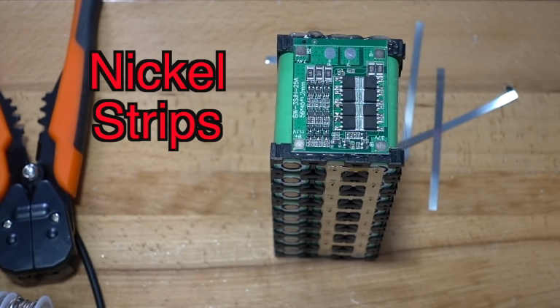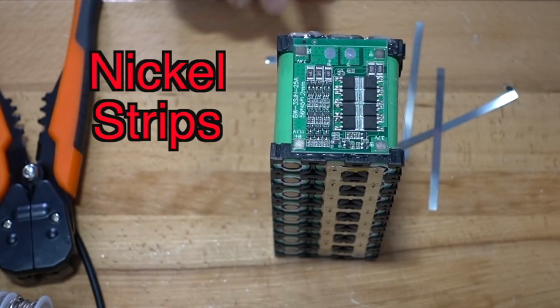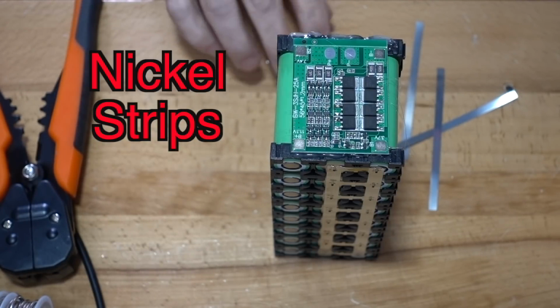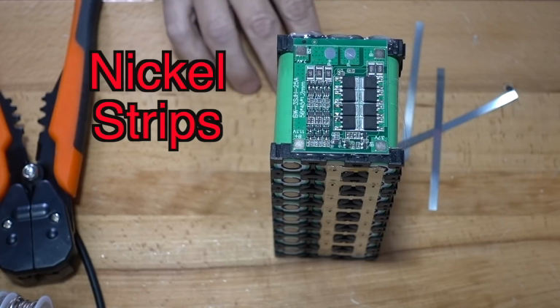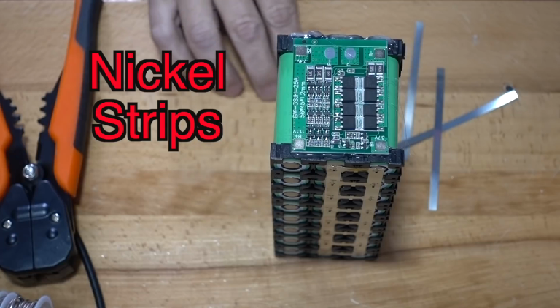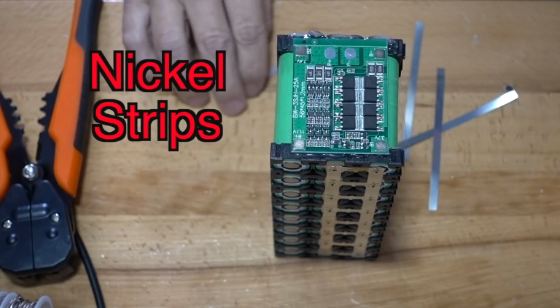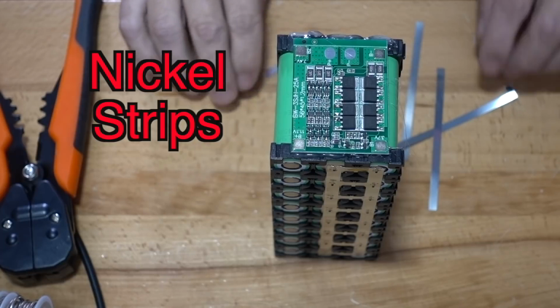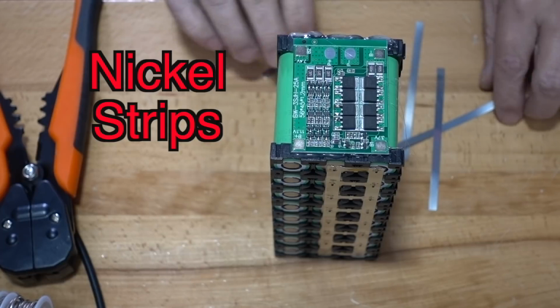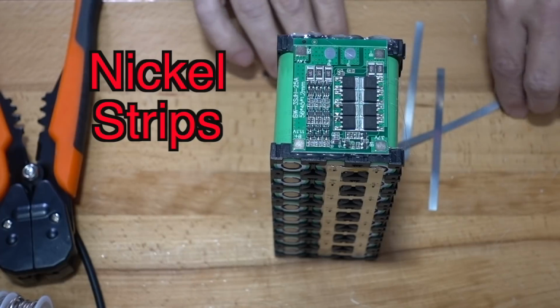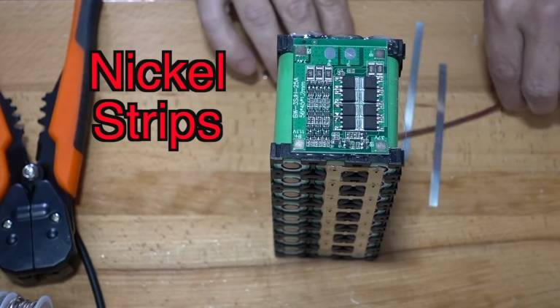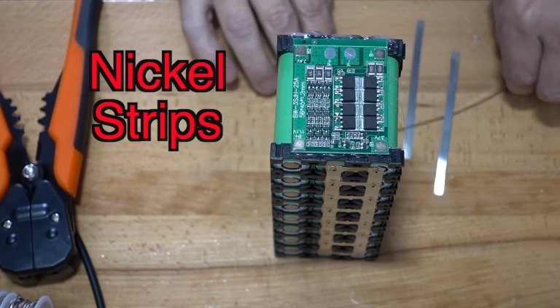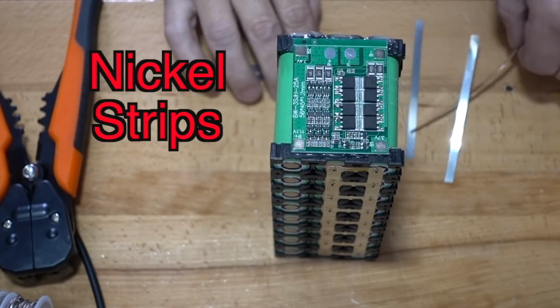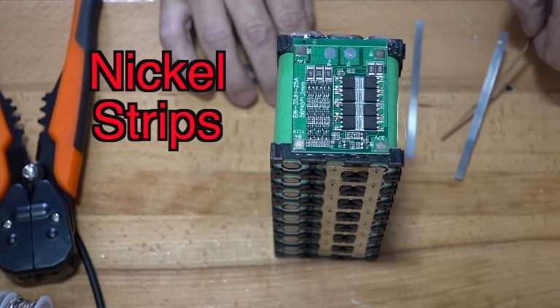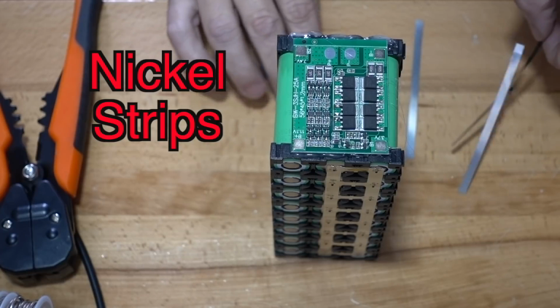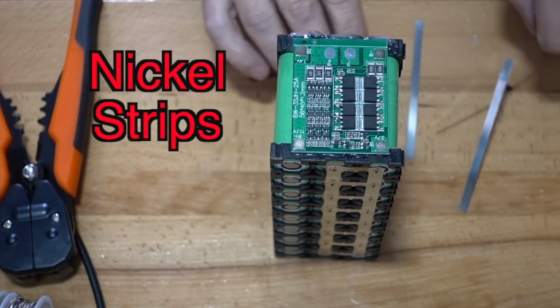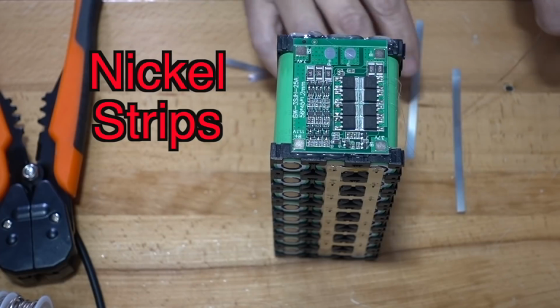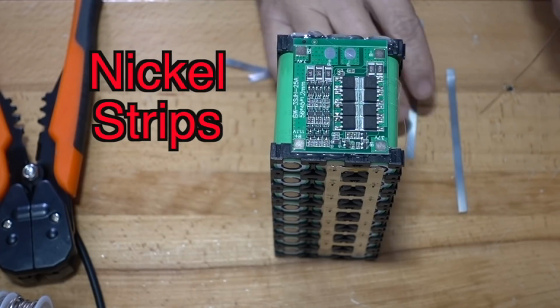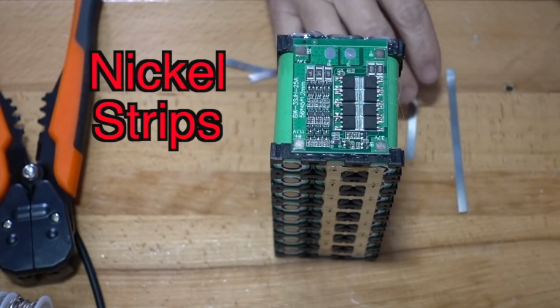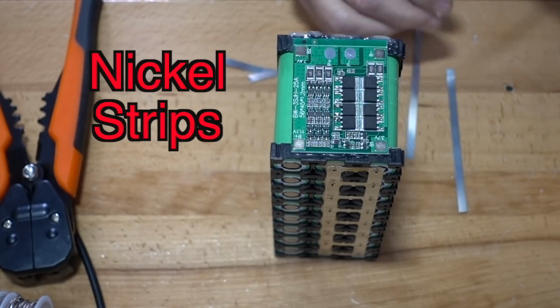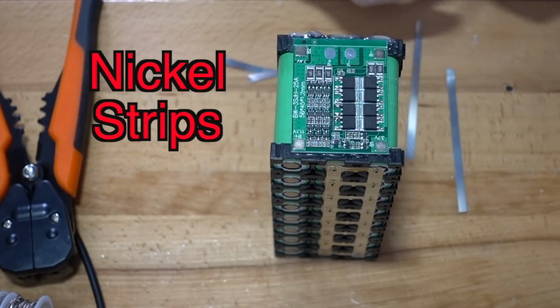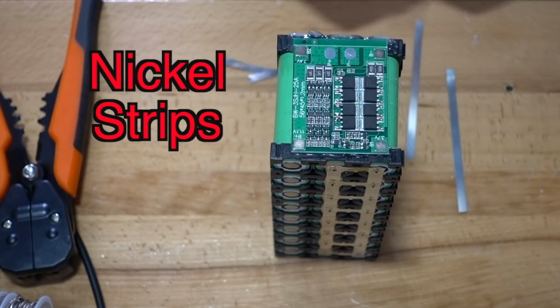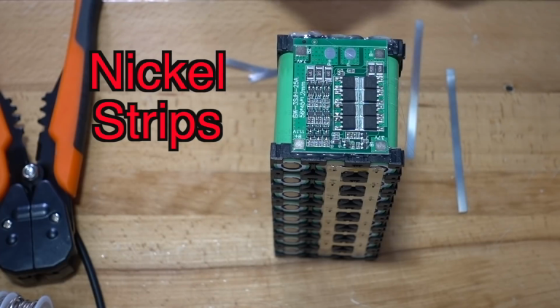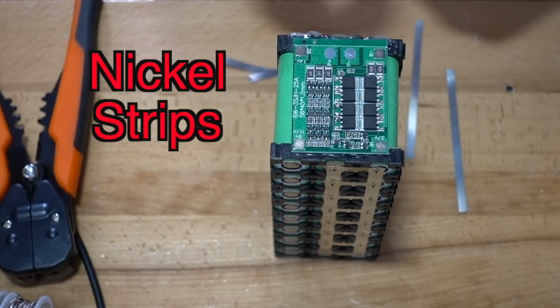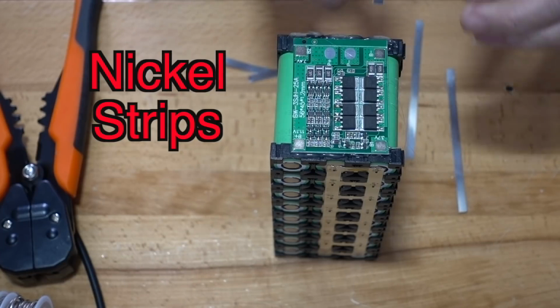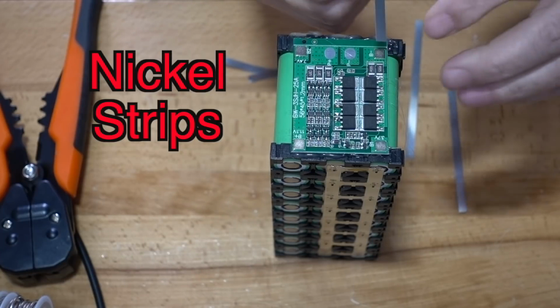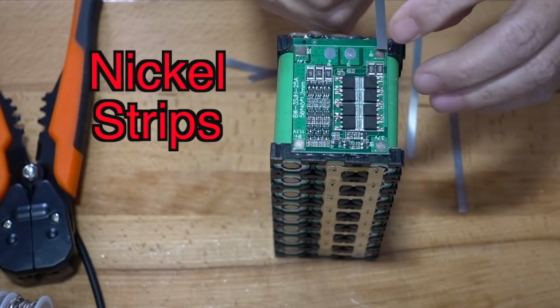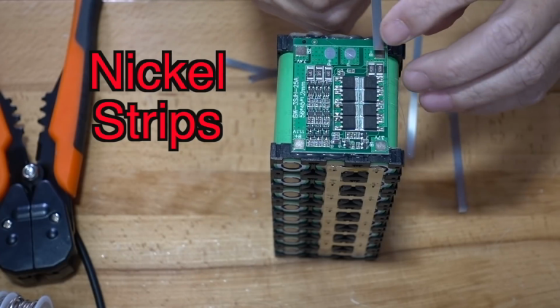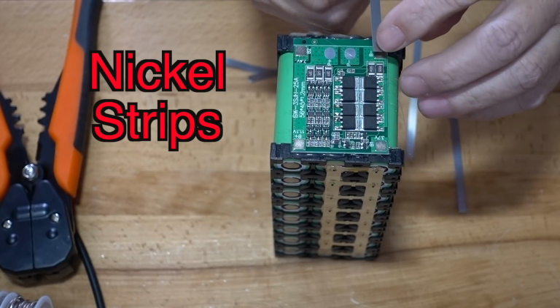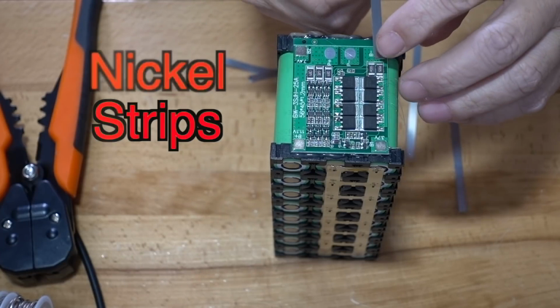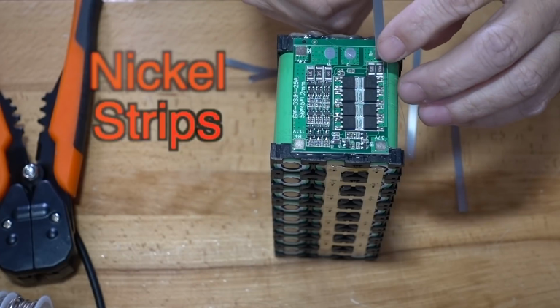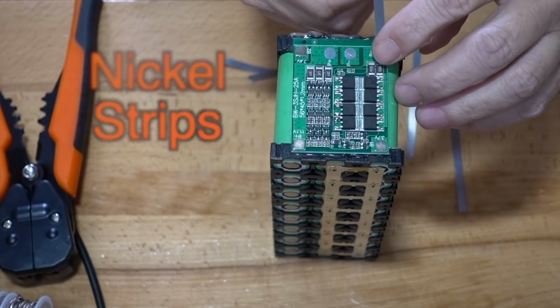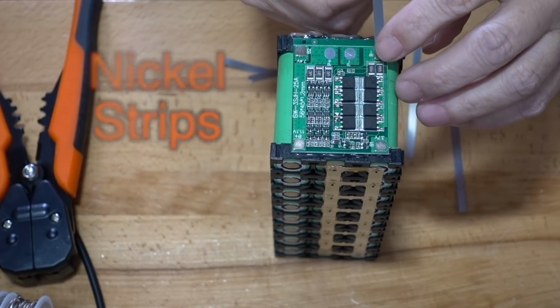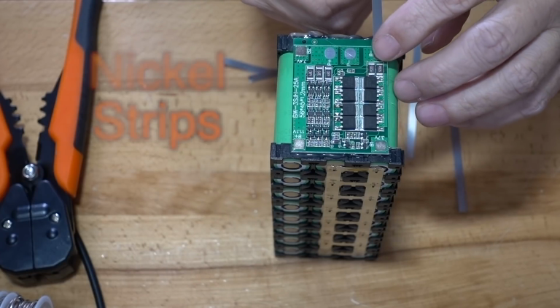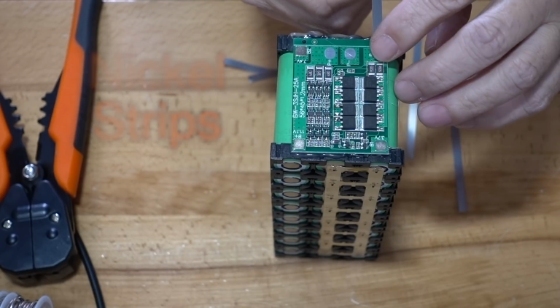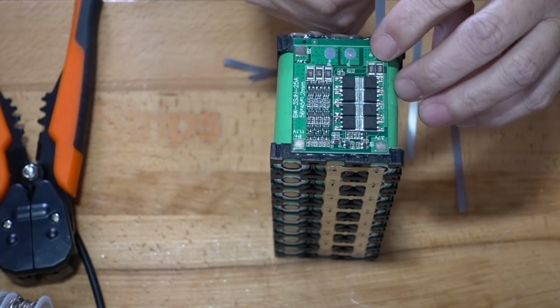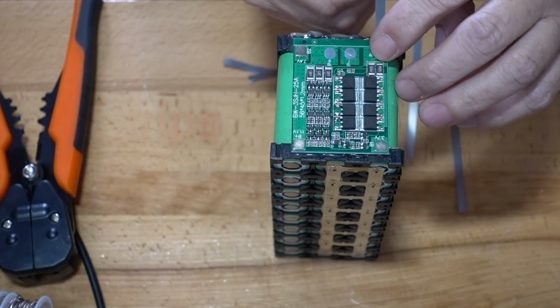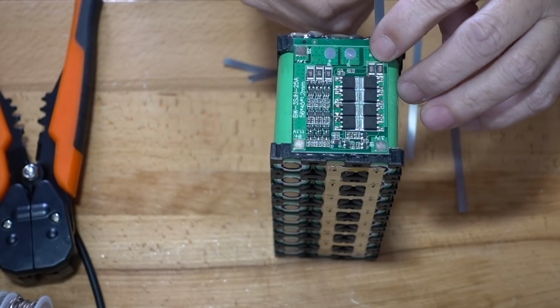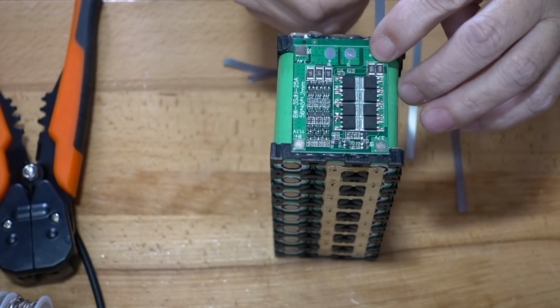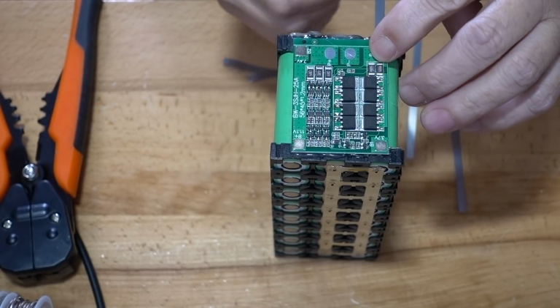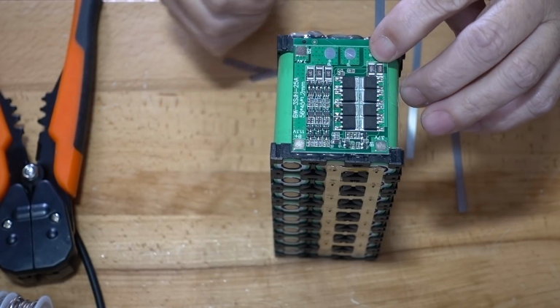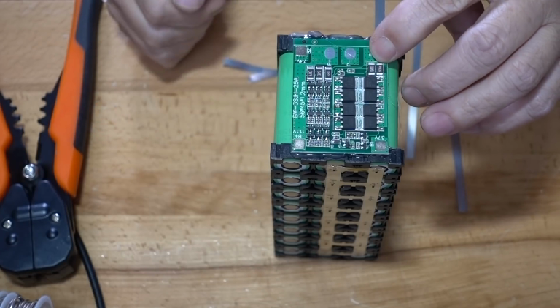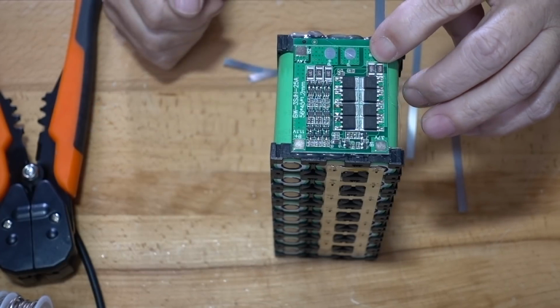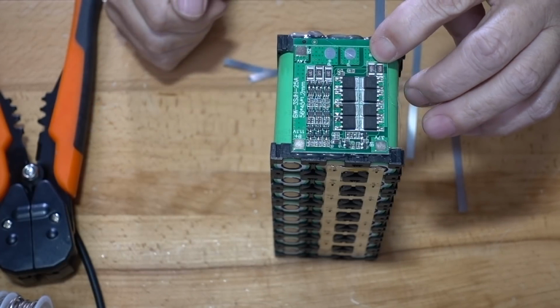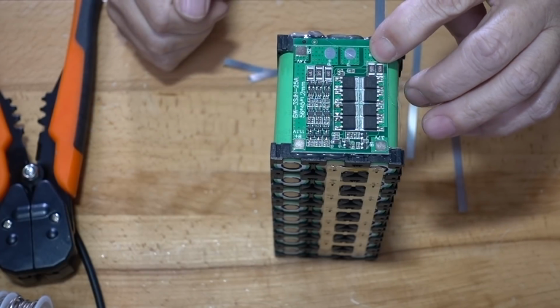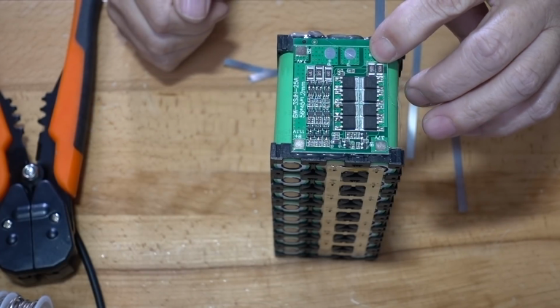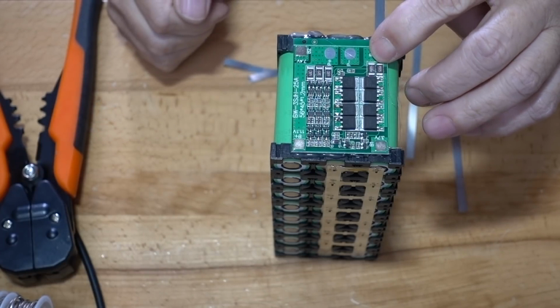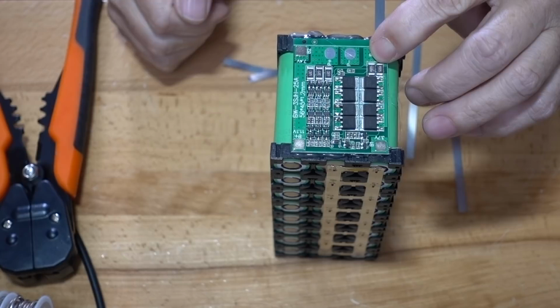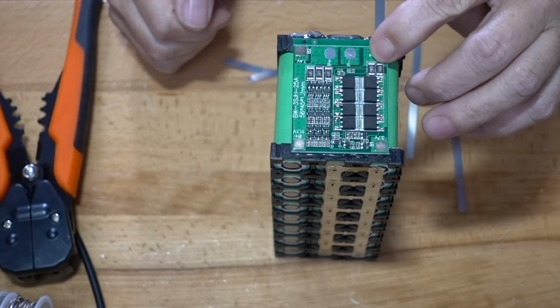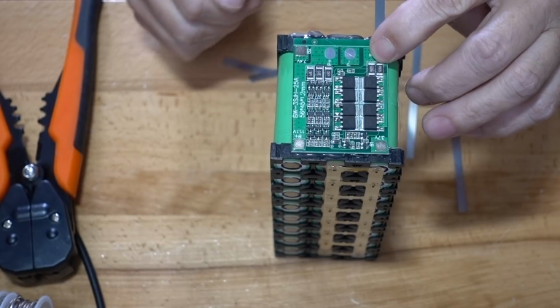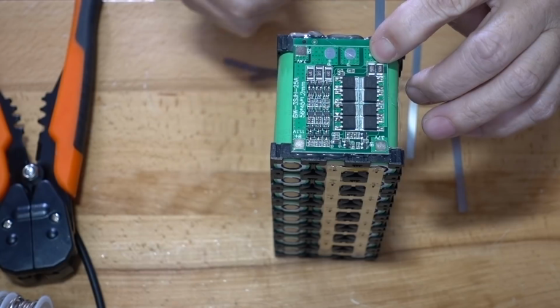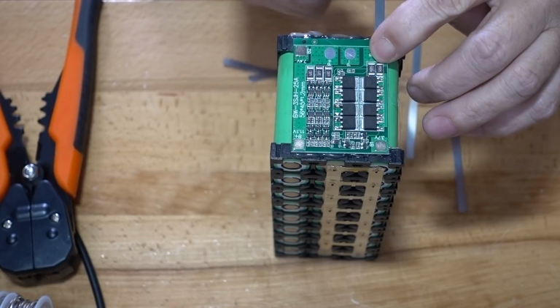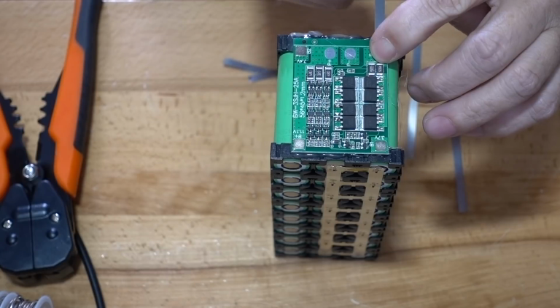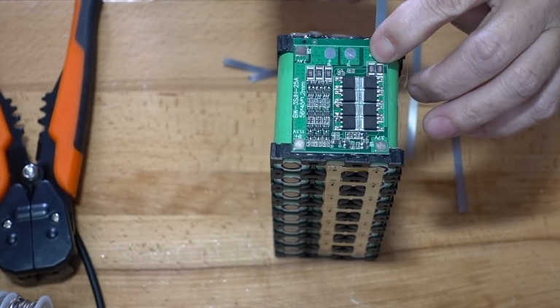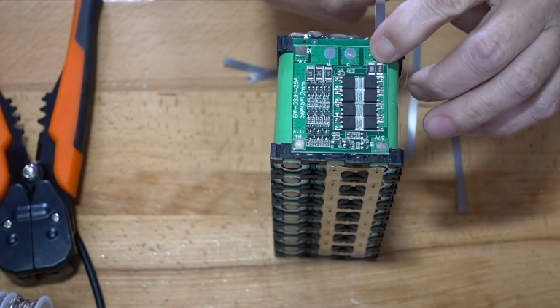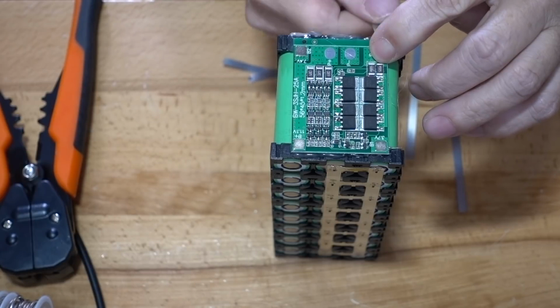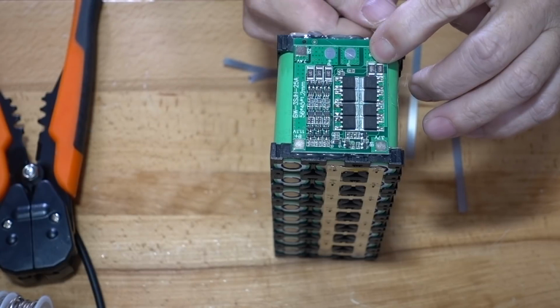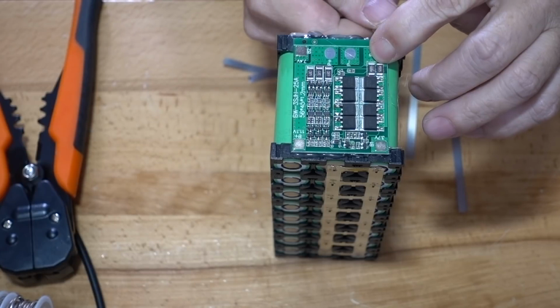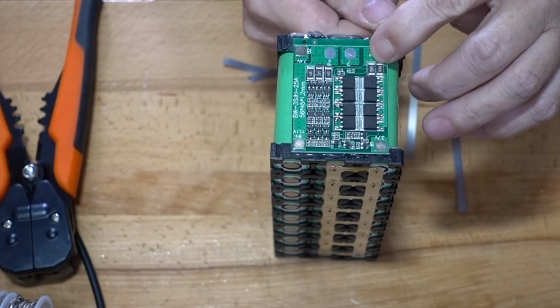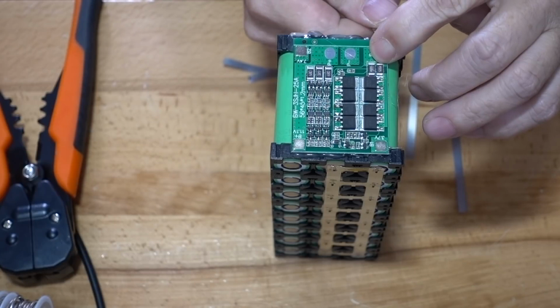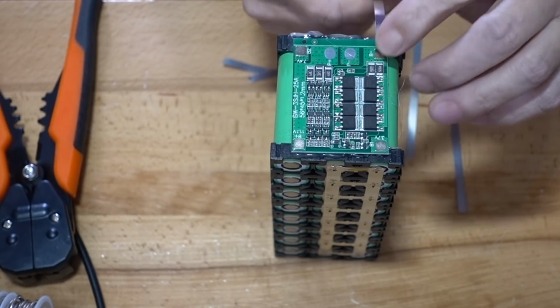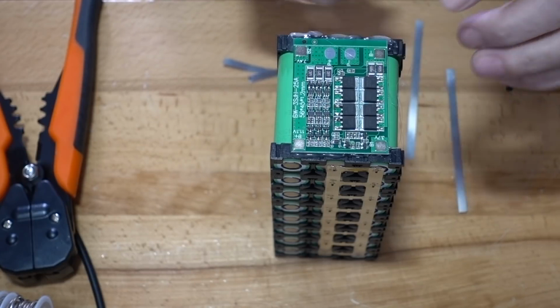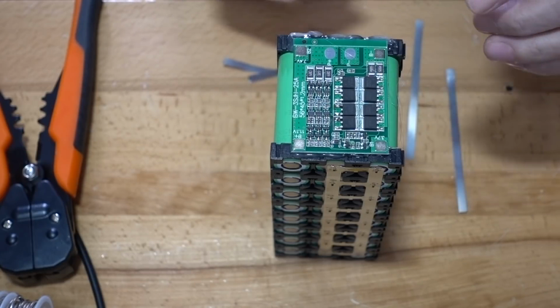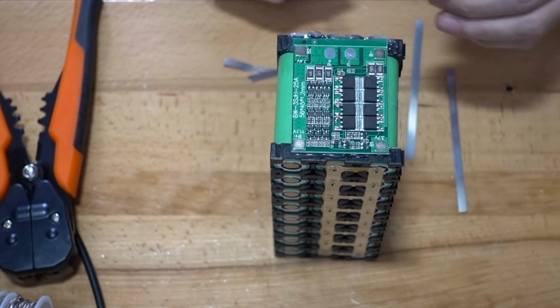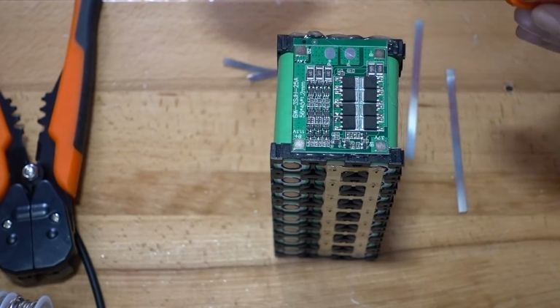I'm going to solder right onto my board just like that, and then come down here like so.